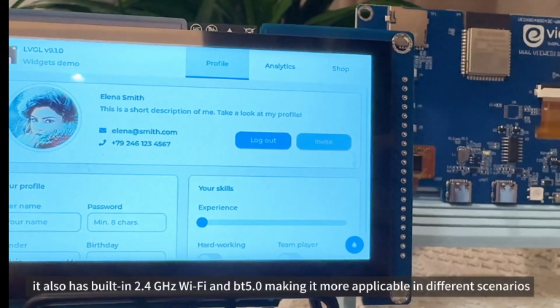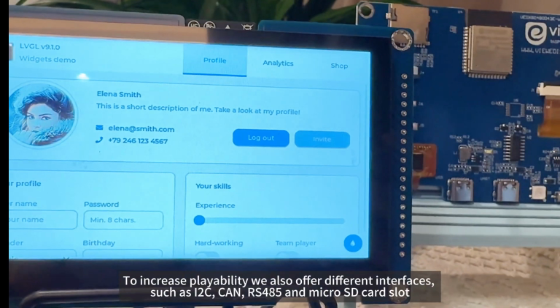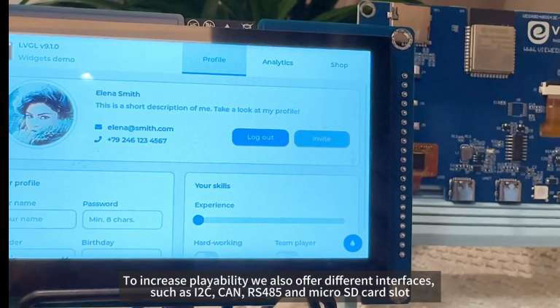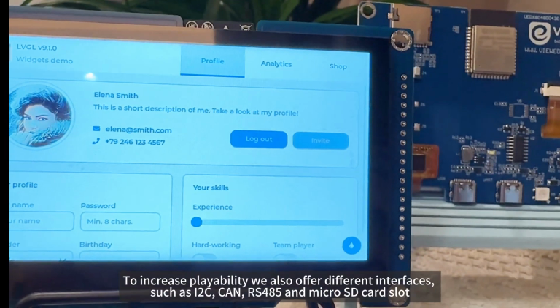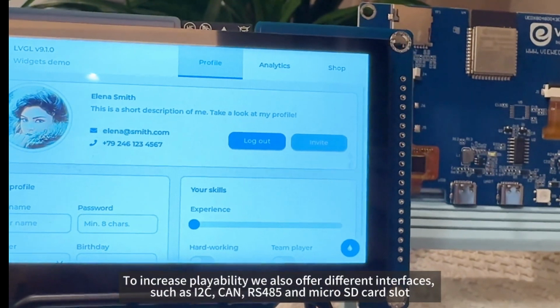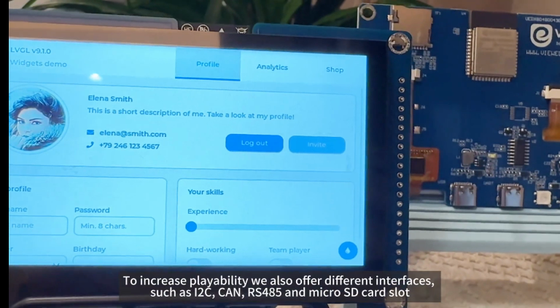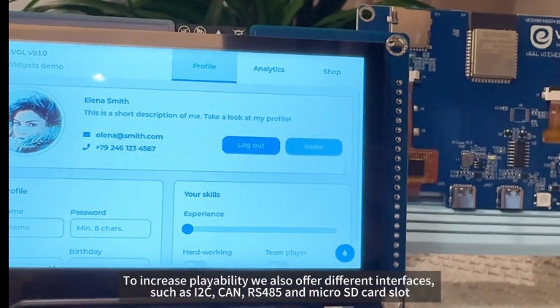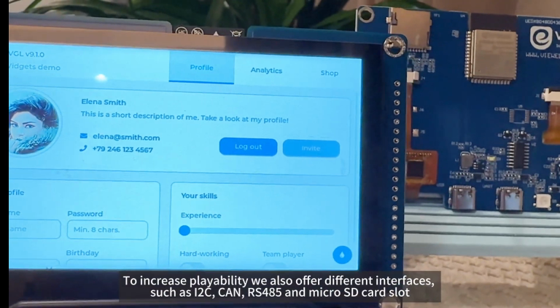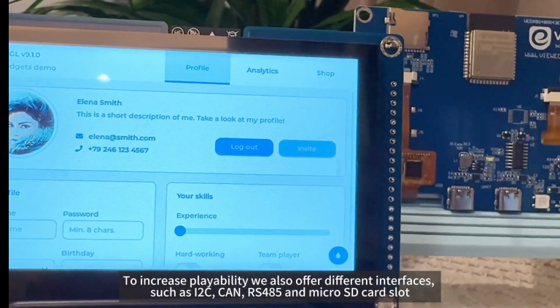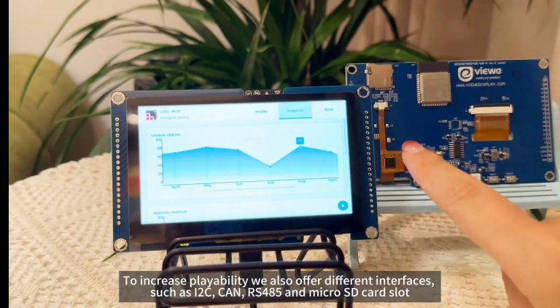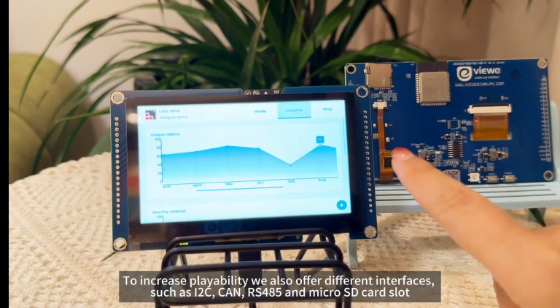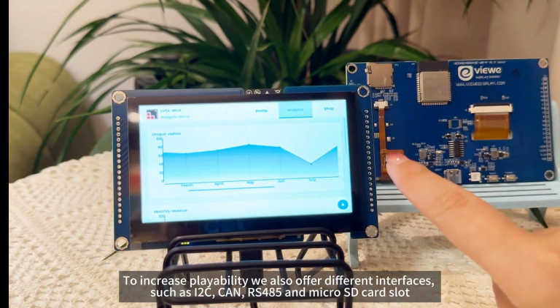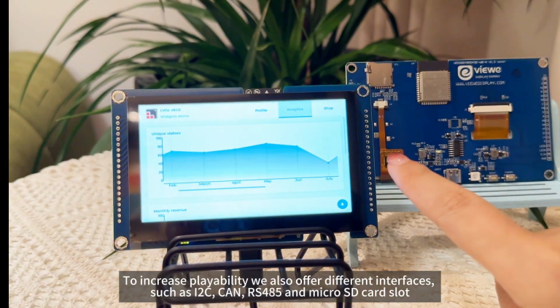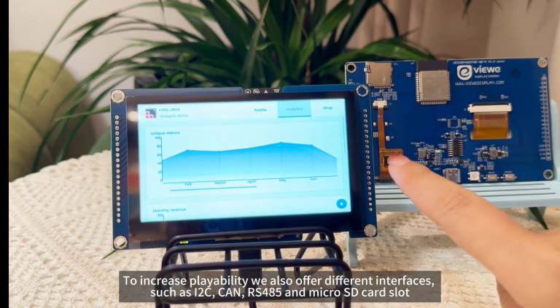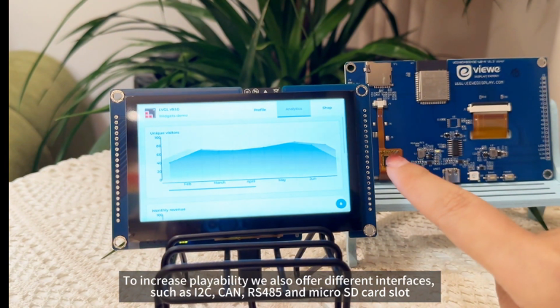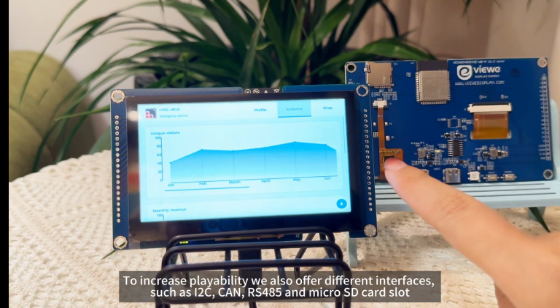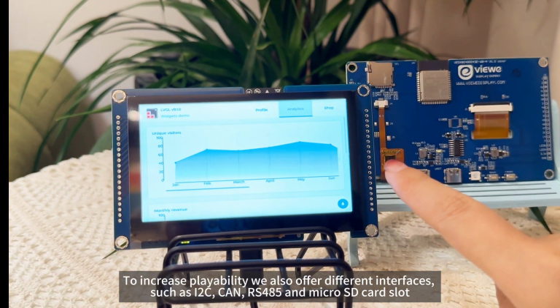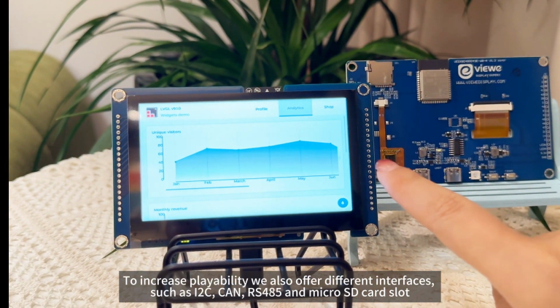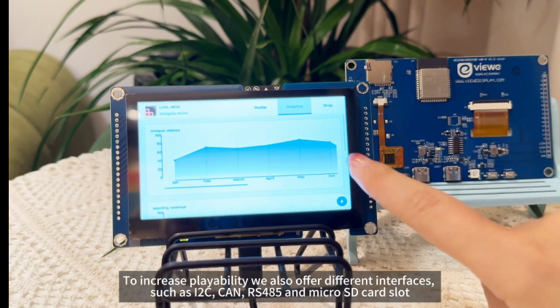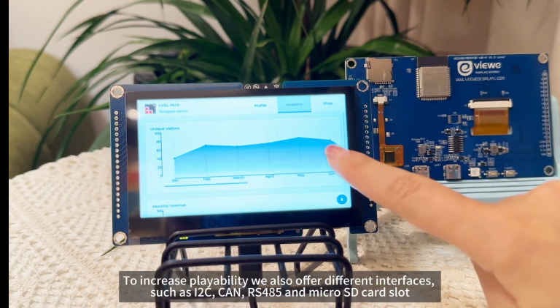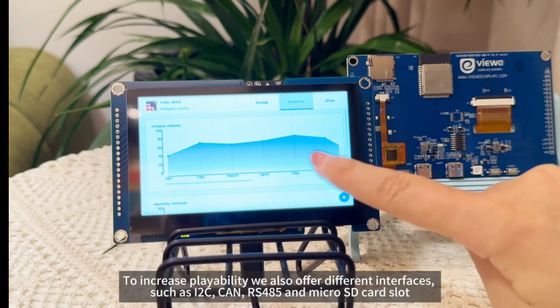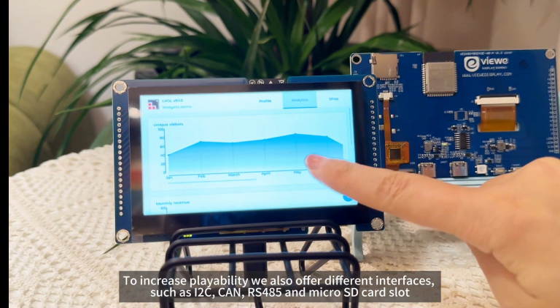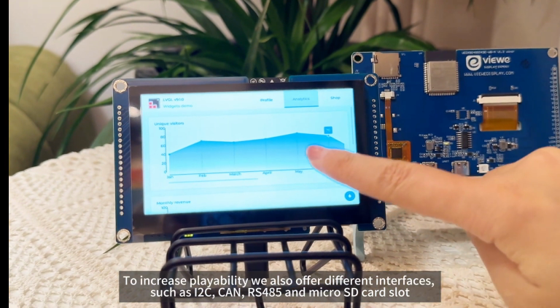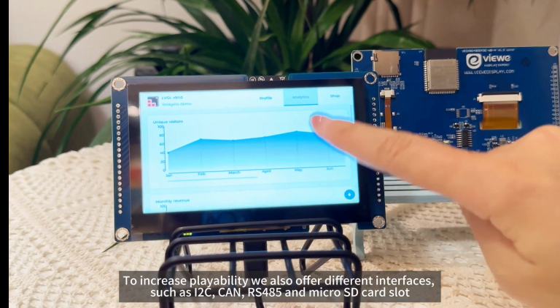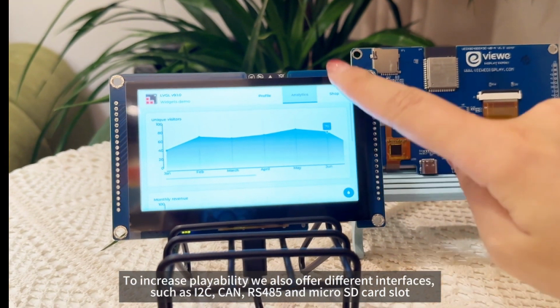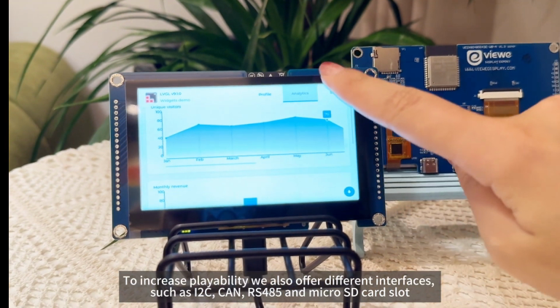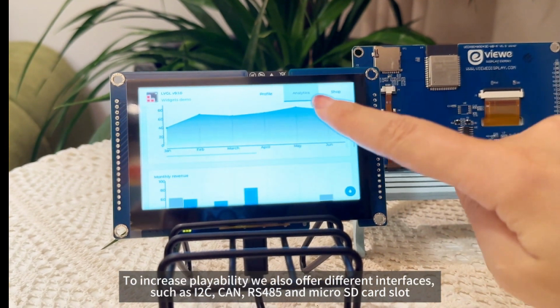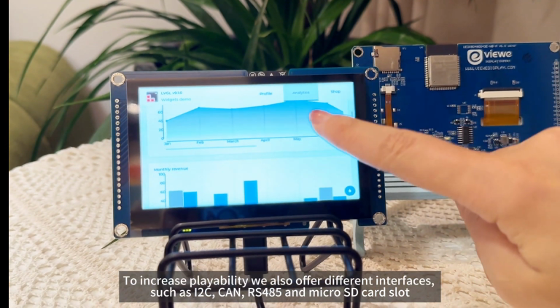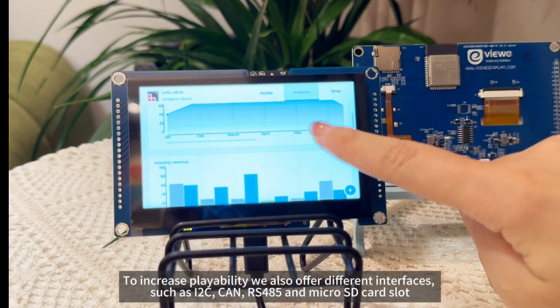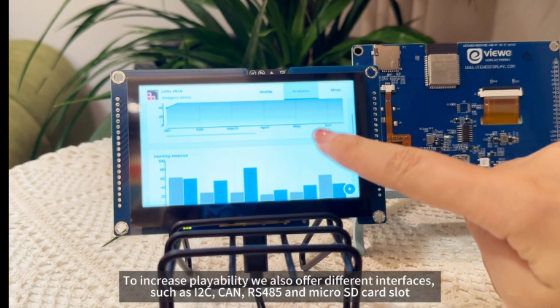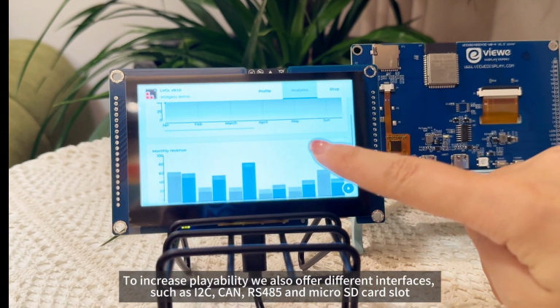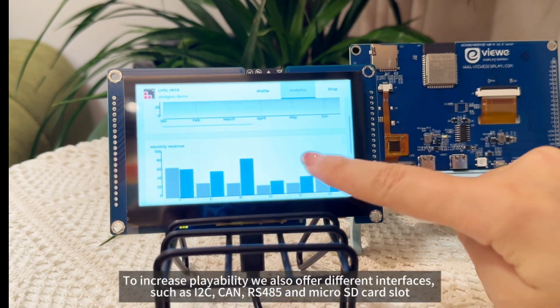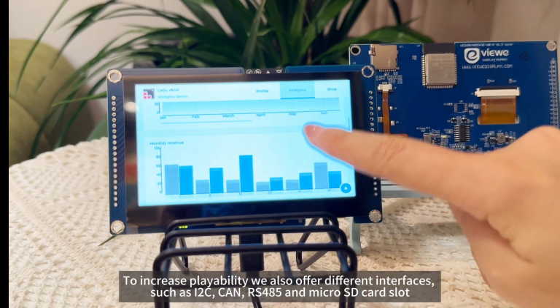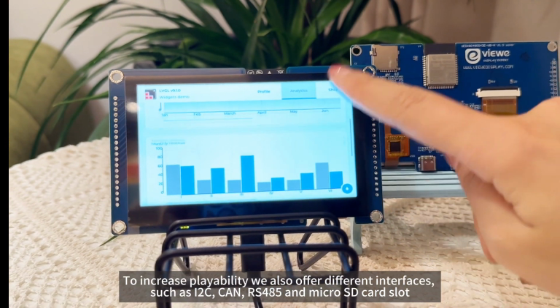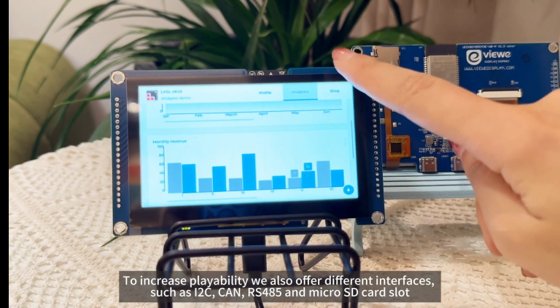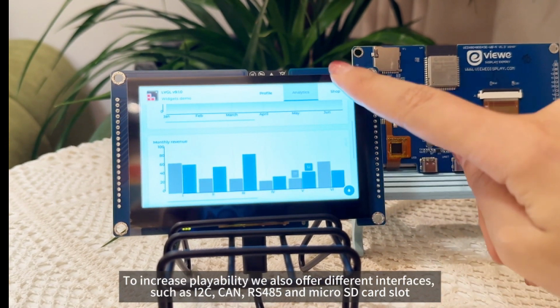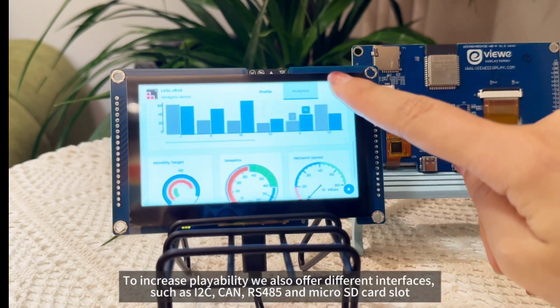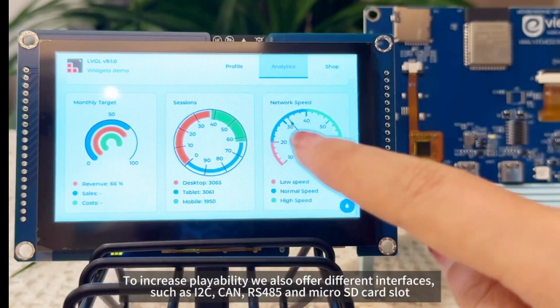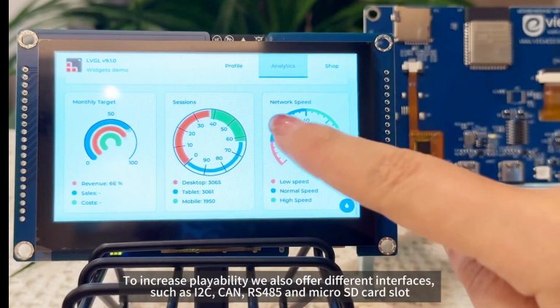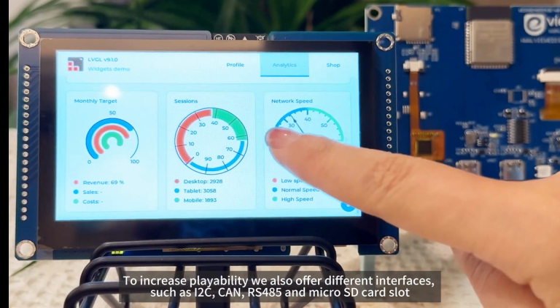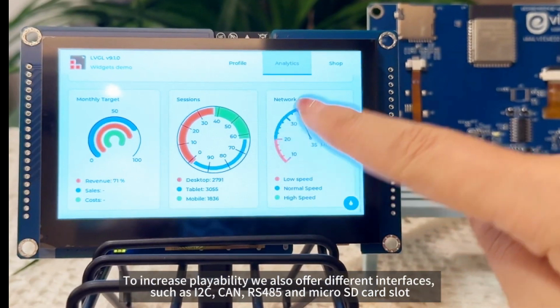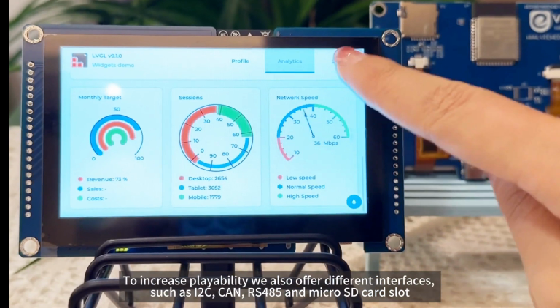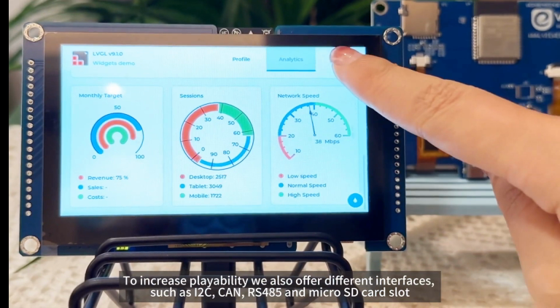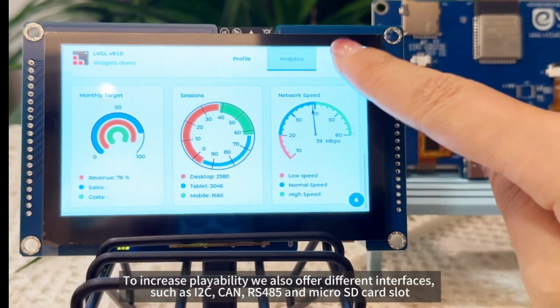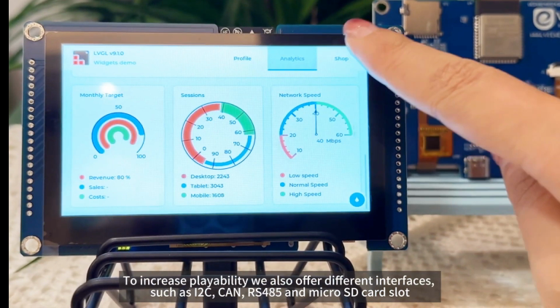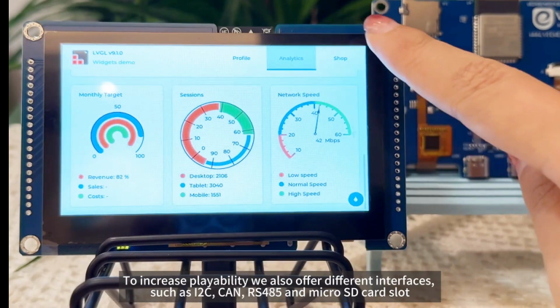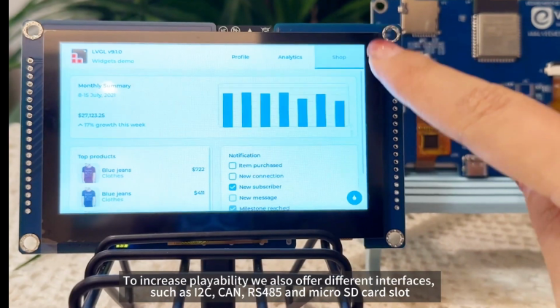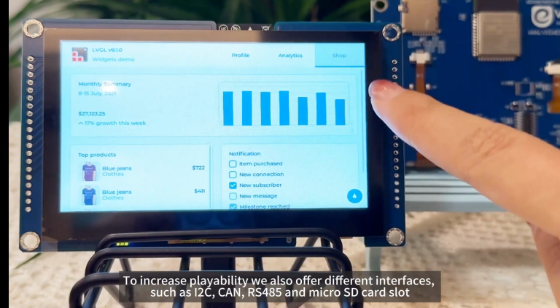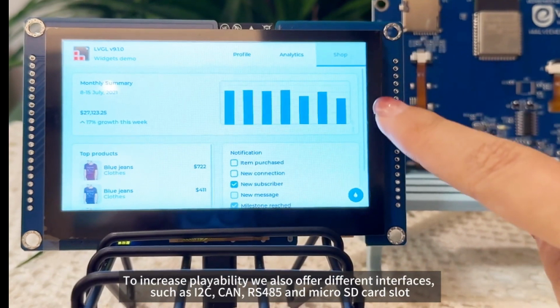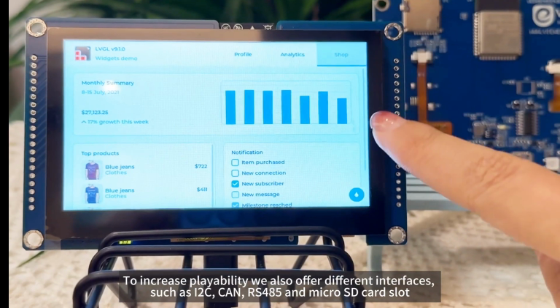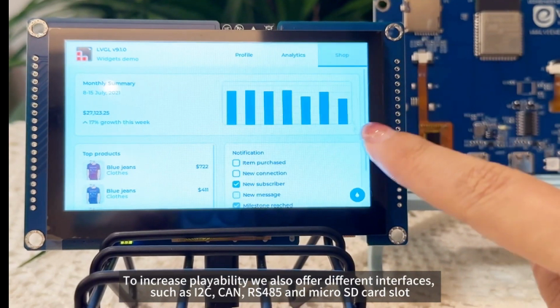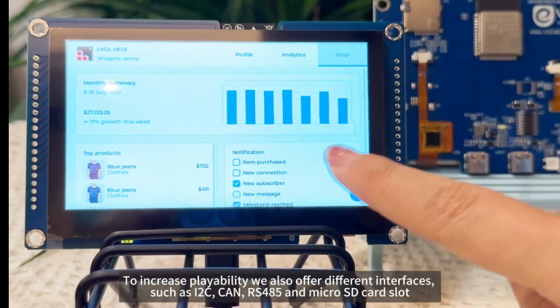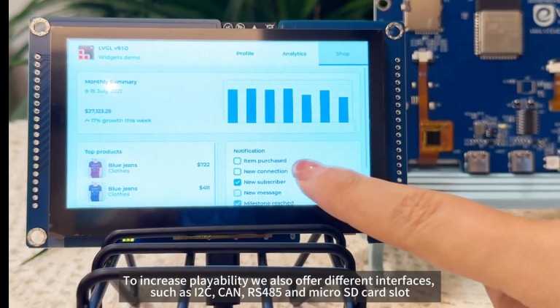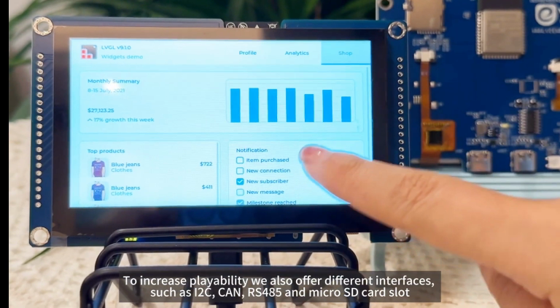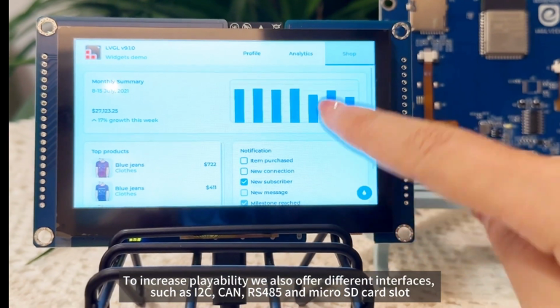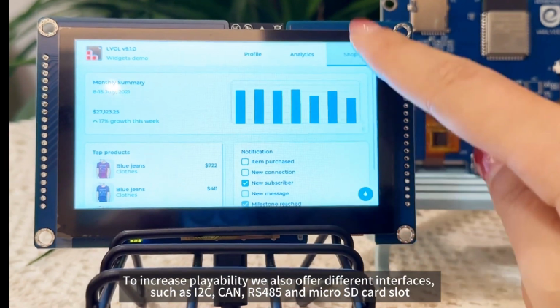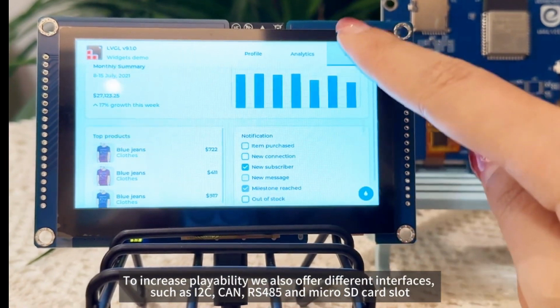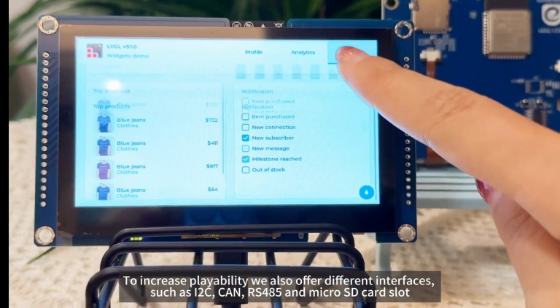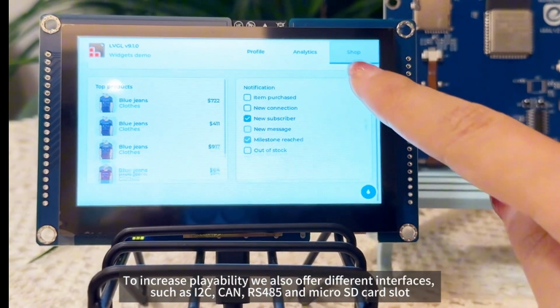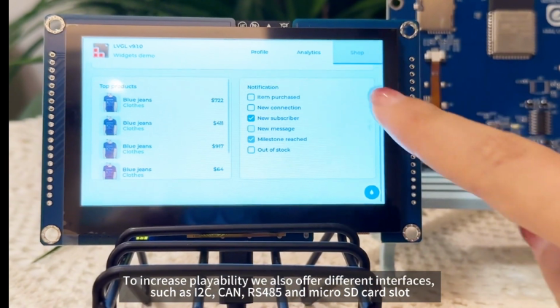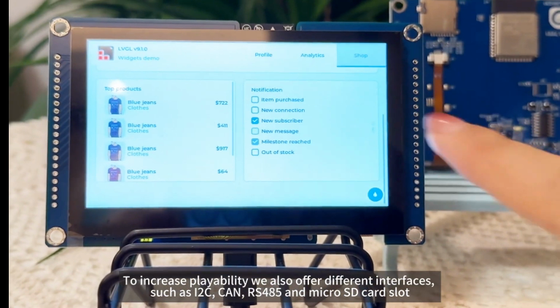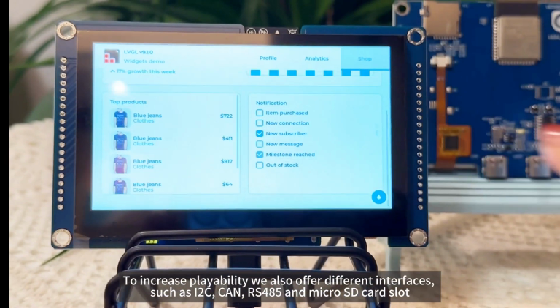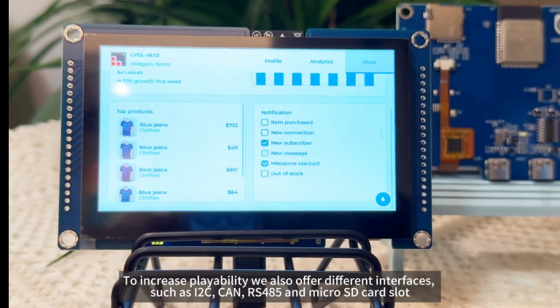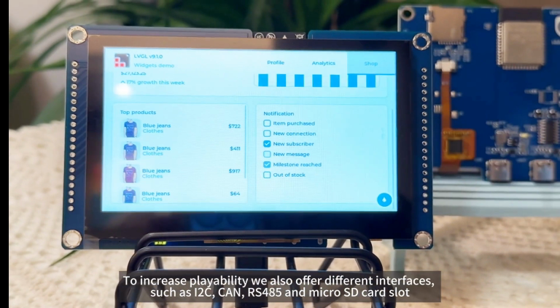To increase playability, we also offer different interfaces such as I2C, CAN, RS485, and a microSD card slot.